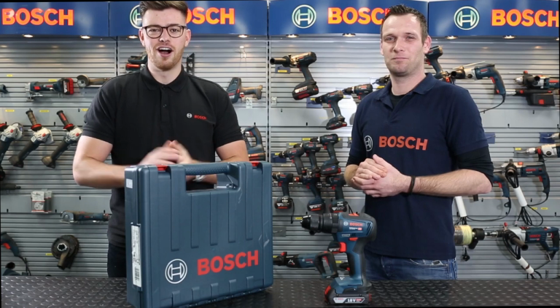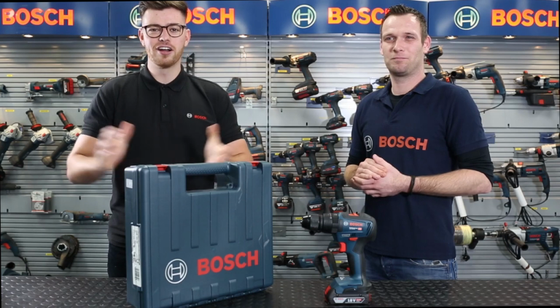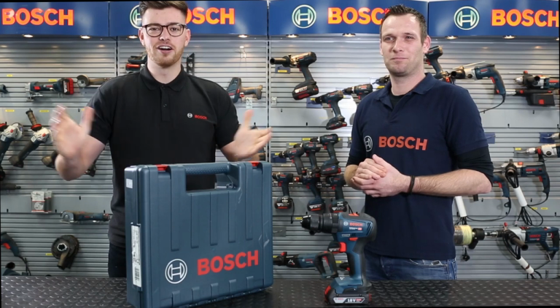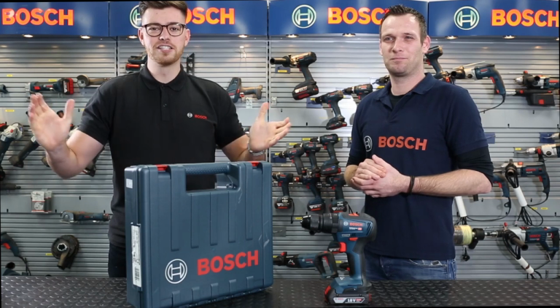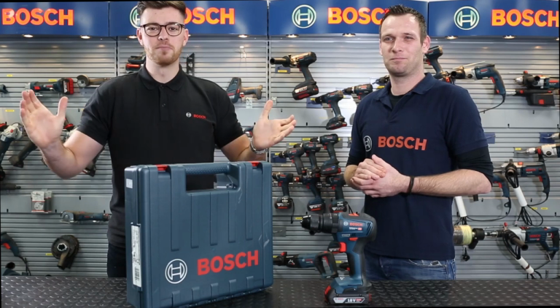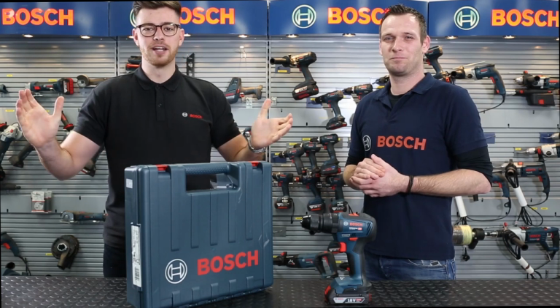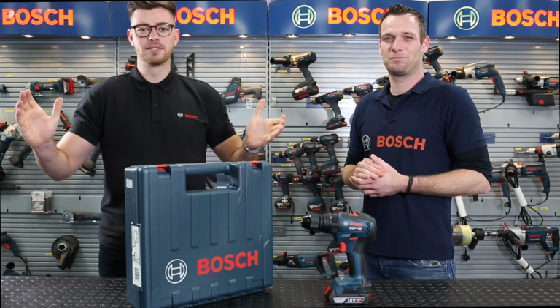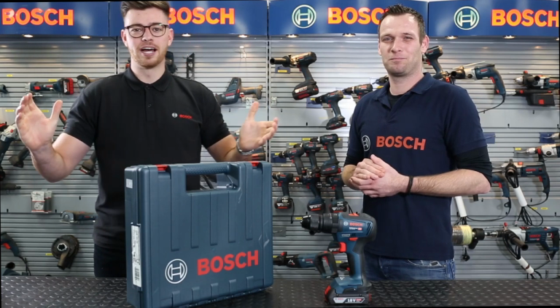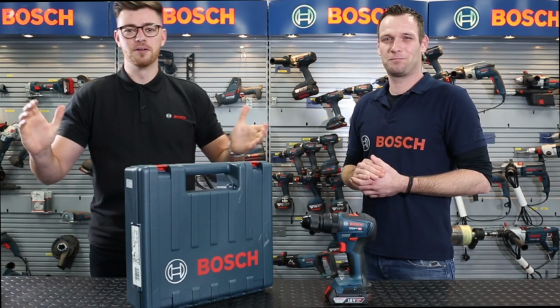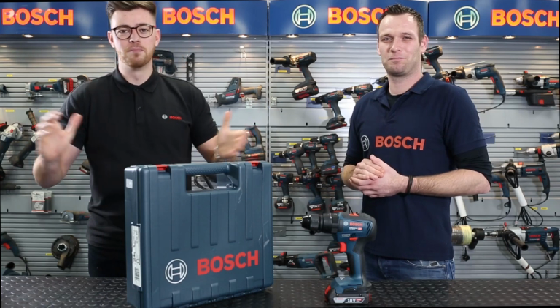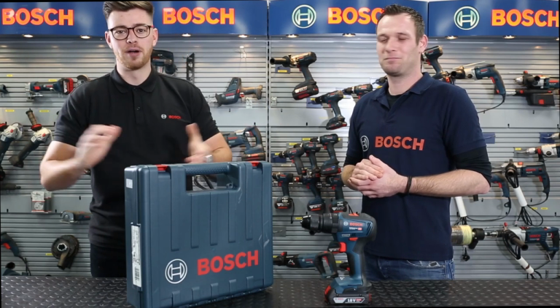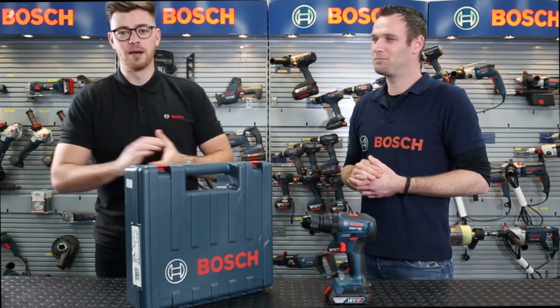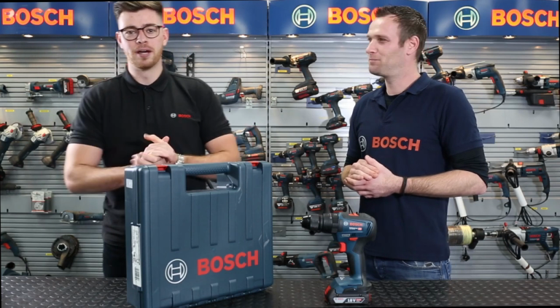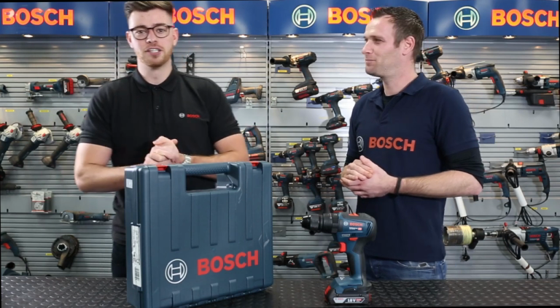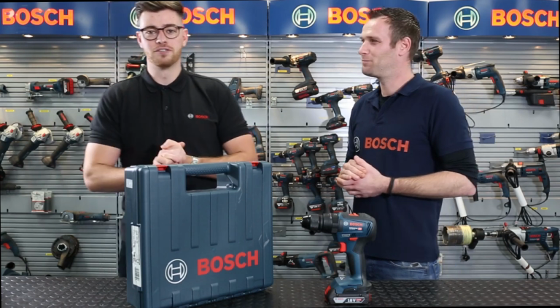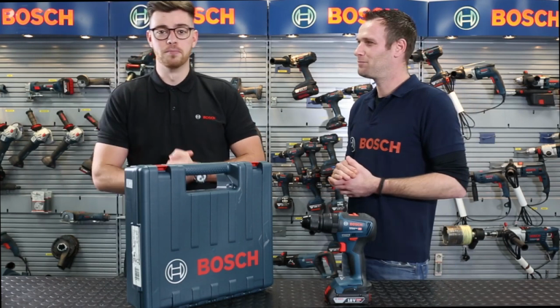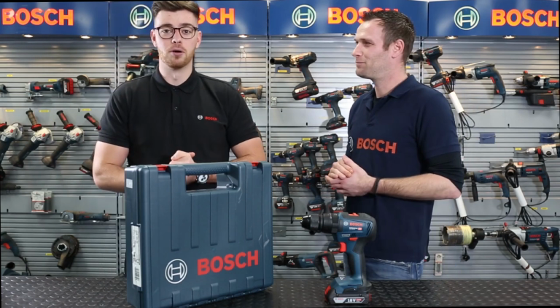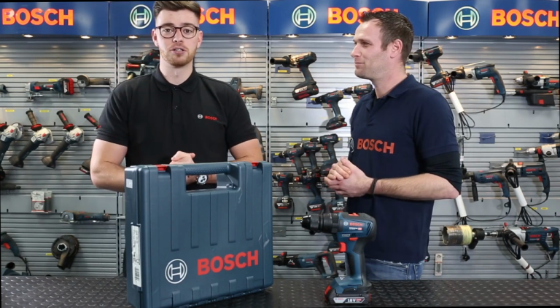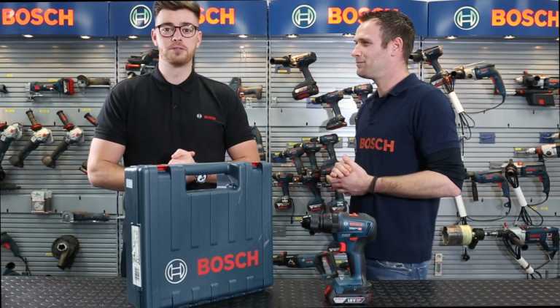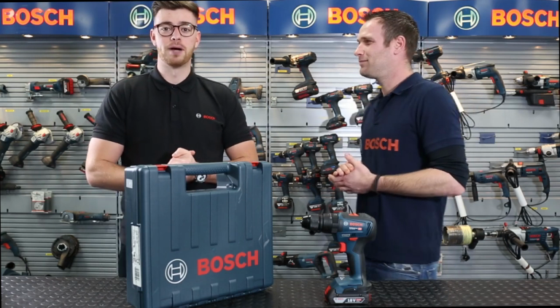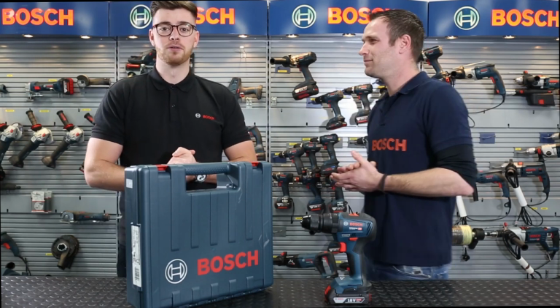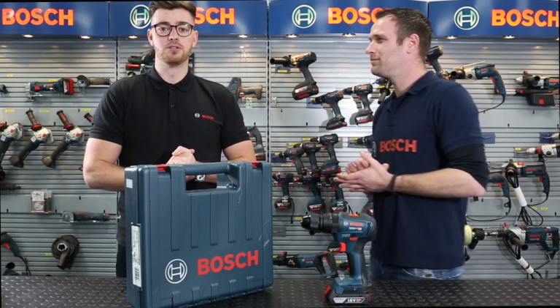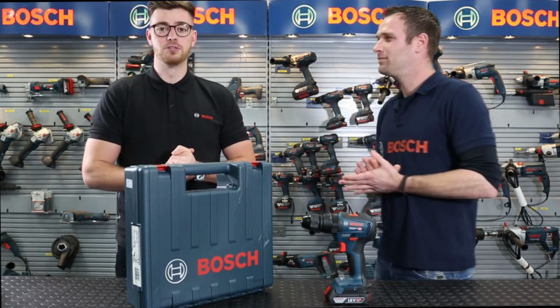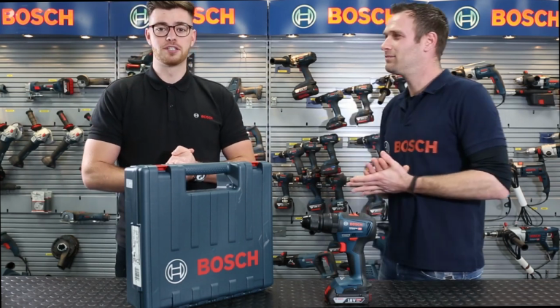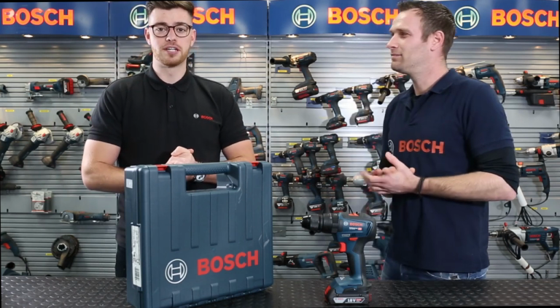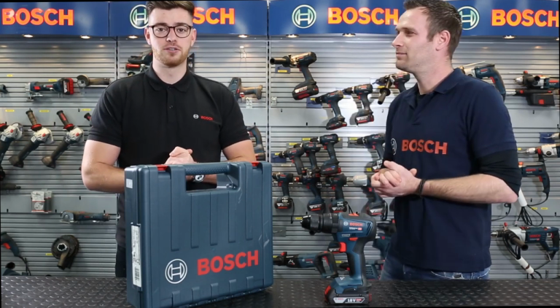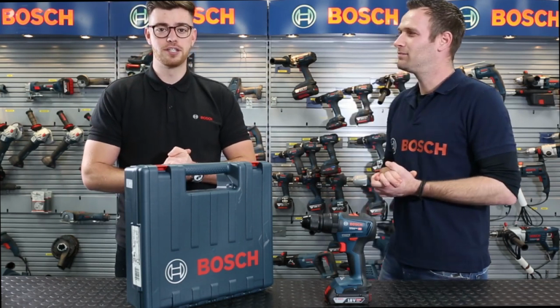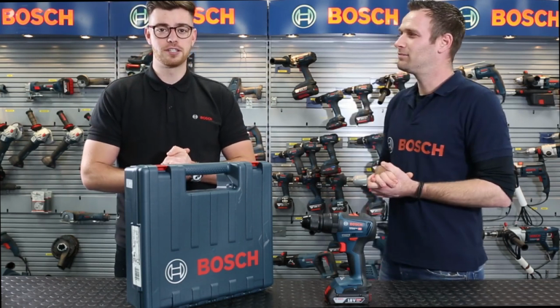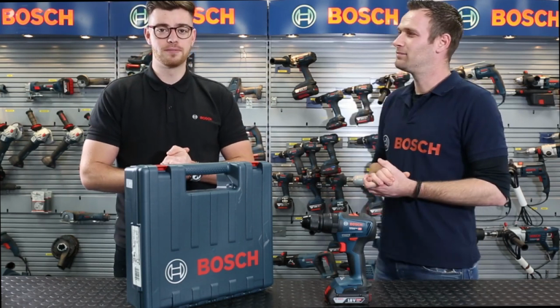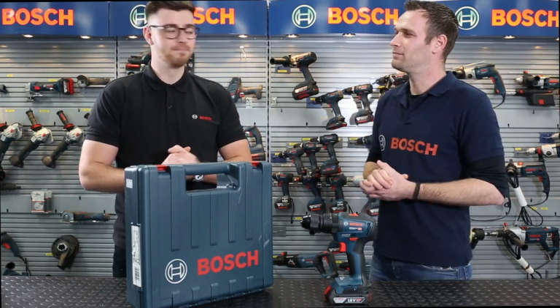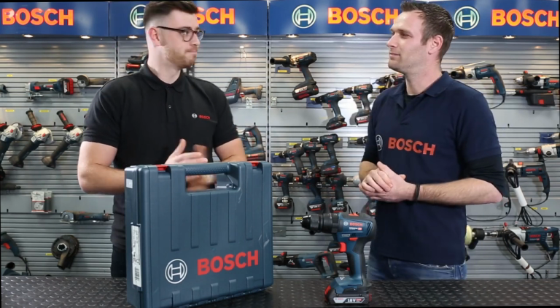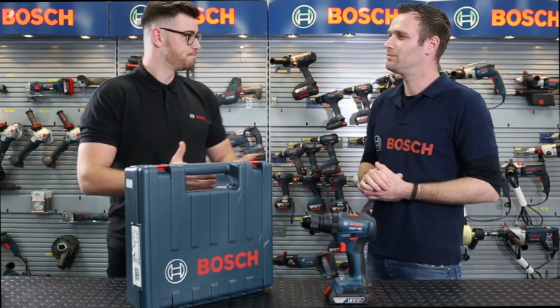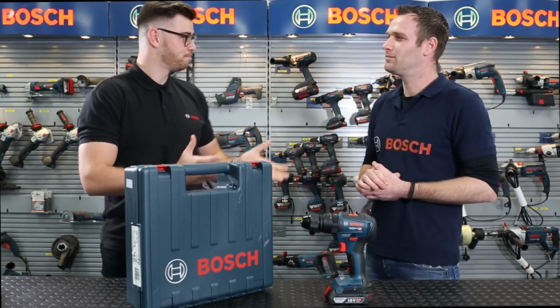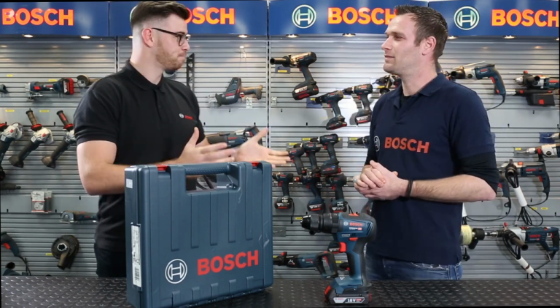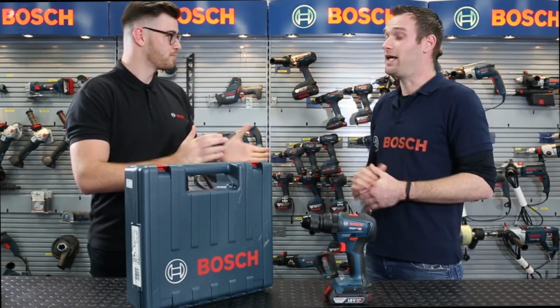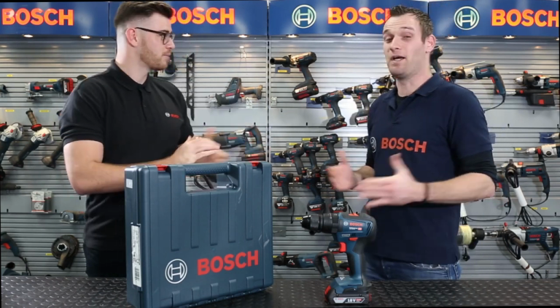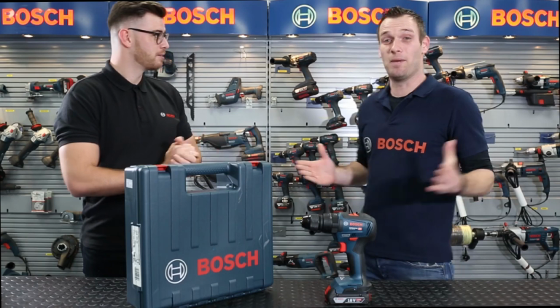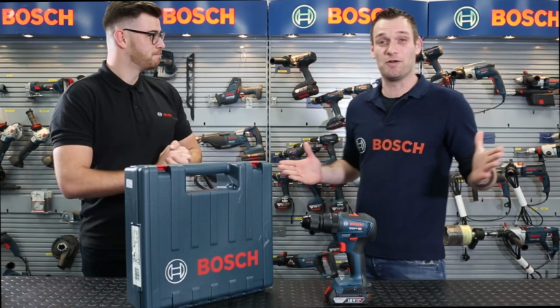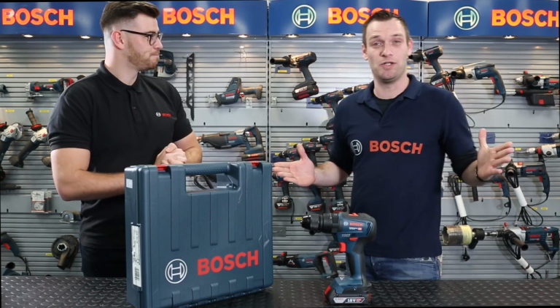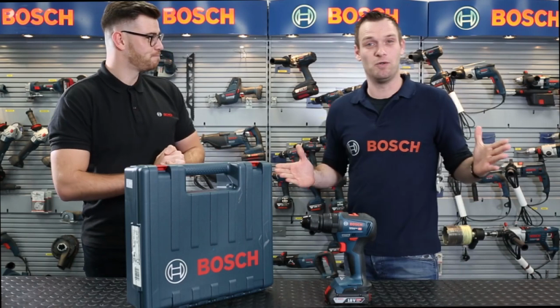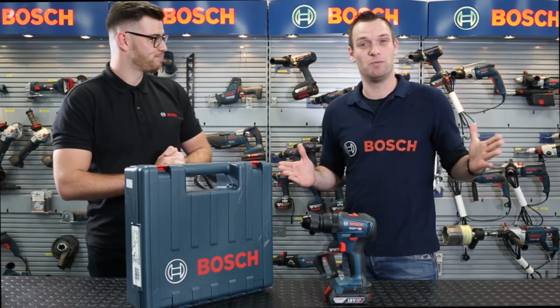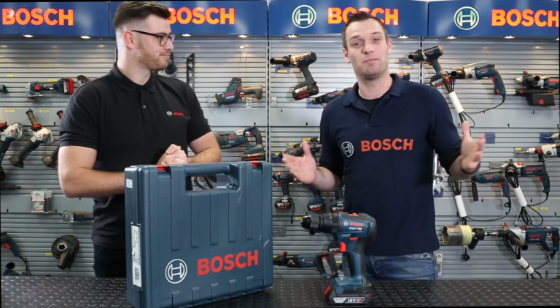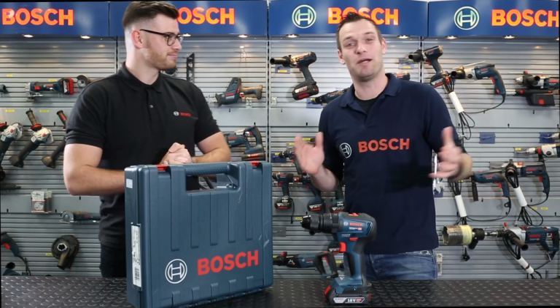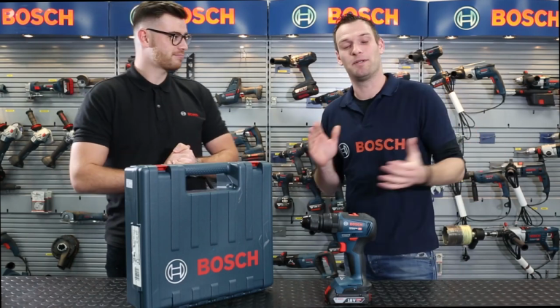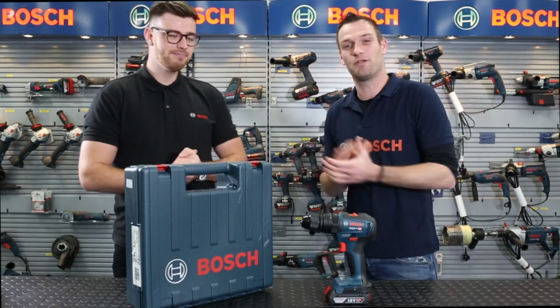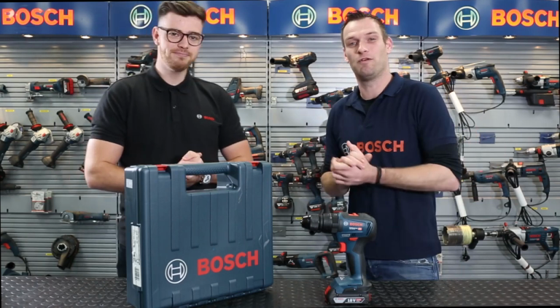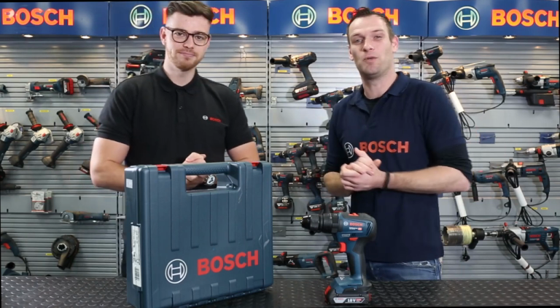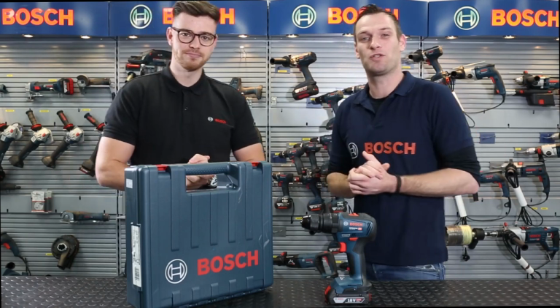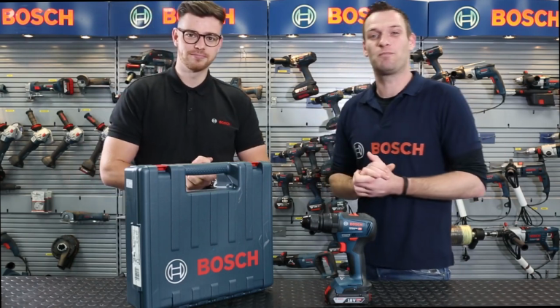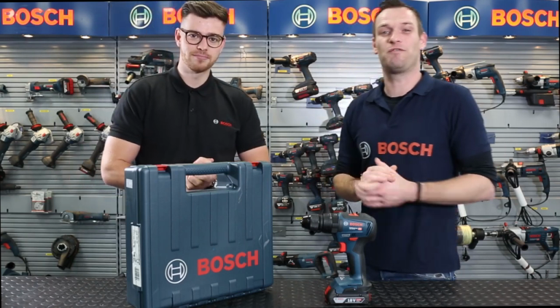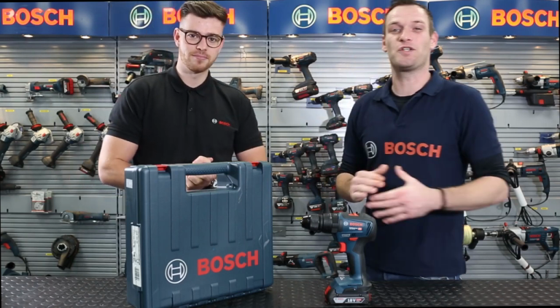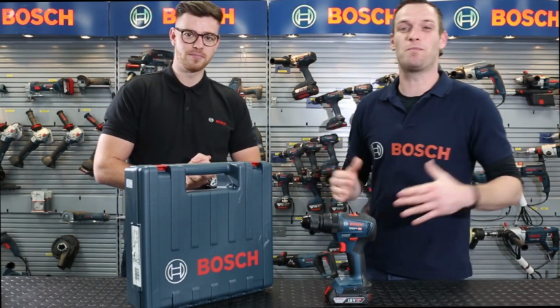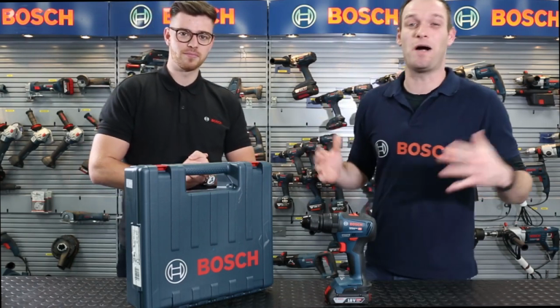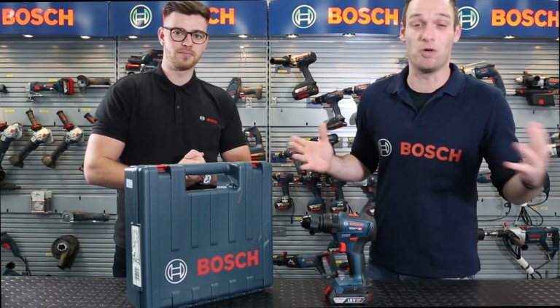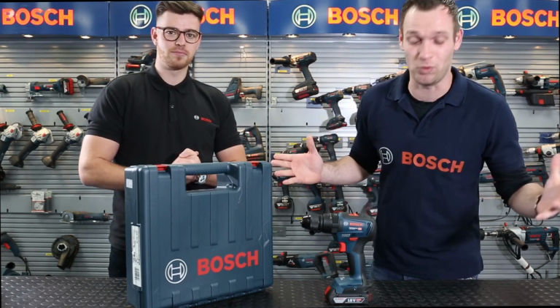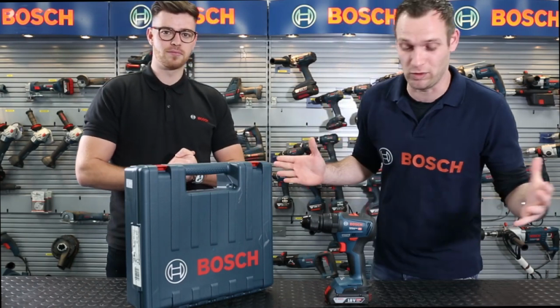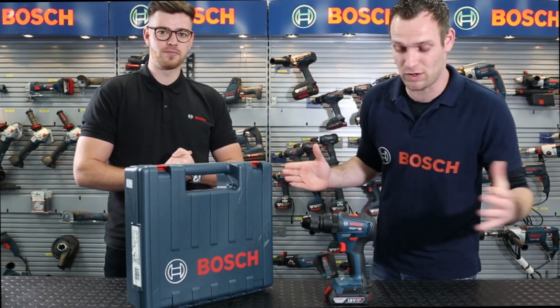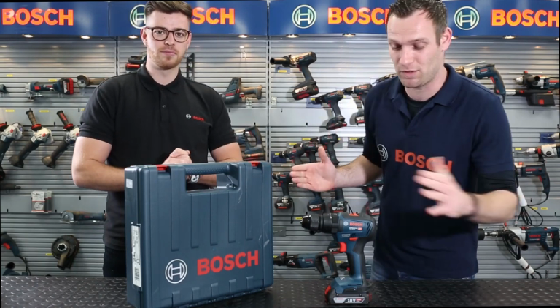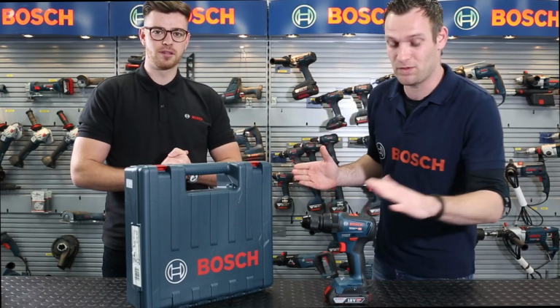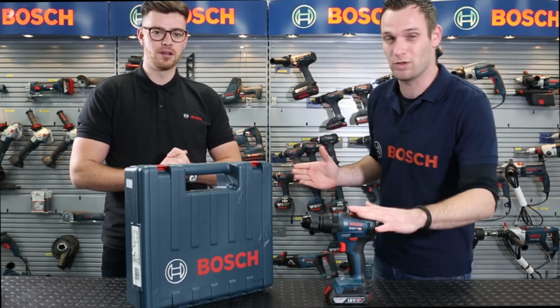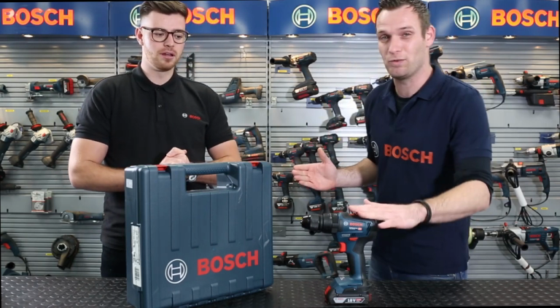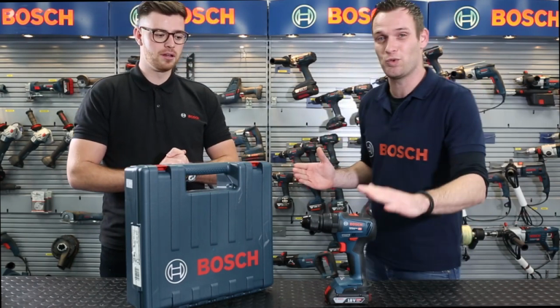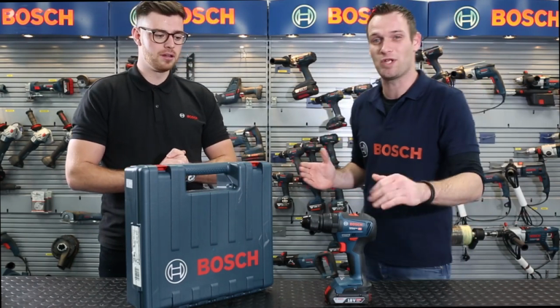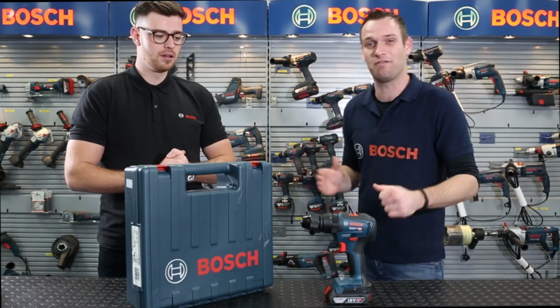Hi guys, my name is Adam, Brand Manager for Bosch Power Tools Accessories. And I'm Mario, Brand Manager for Bosch Professional Power Tools — so the blue stuff.